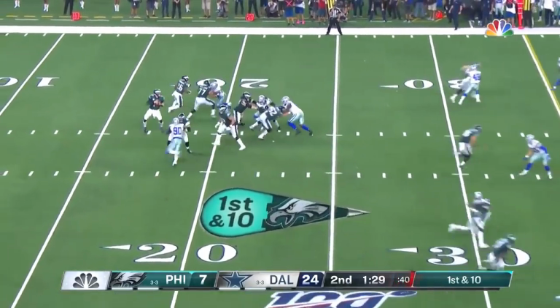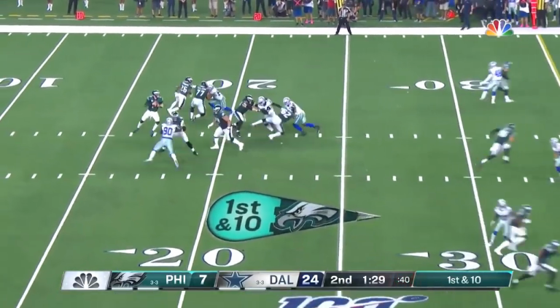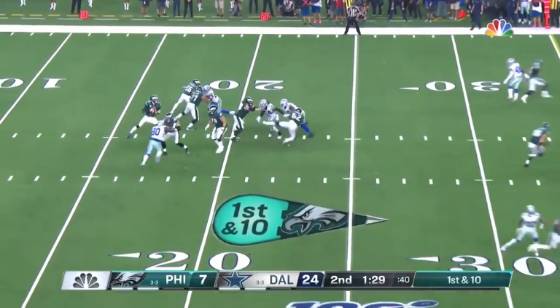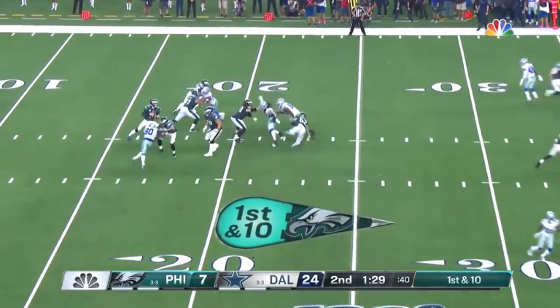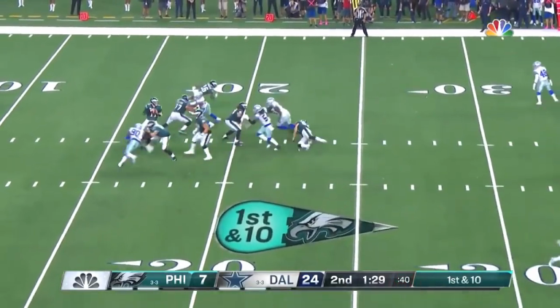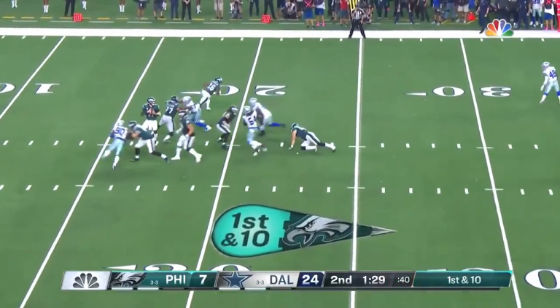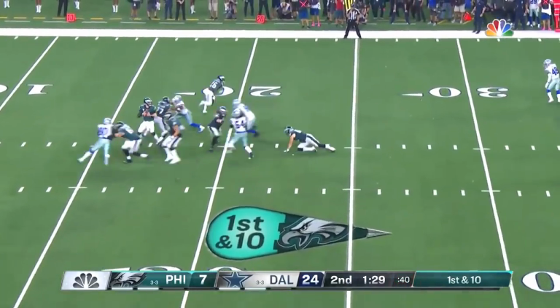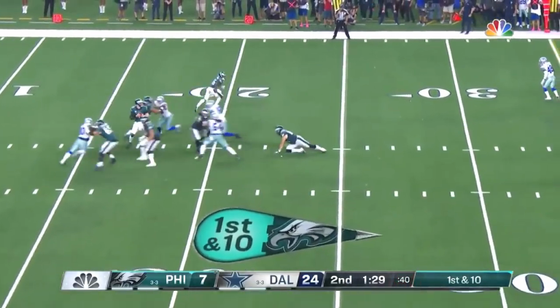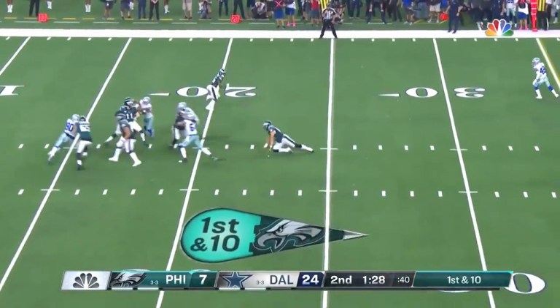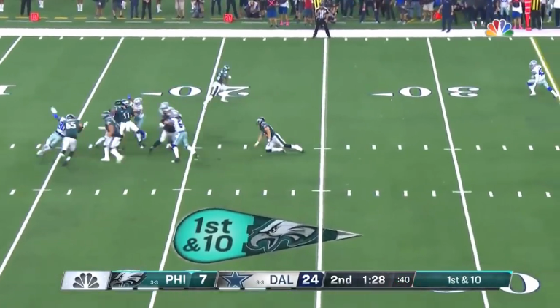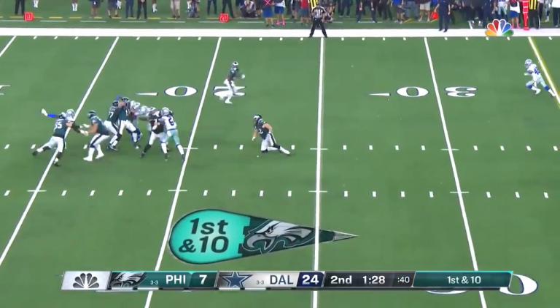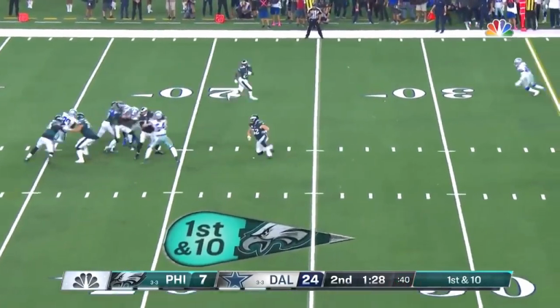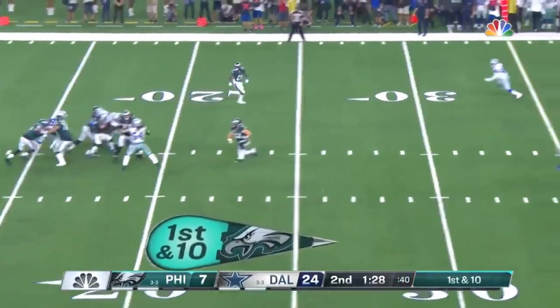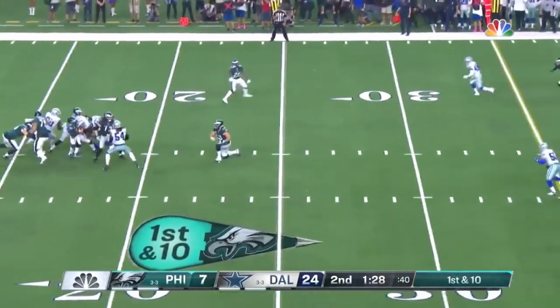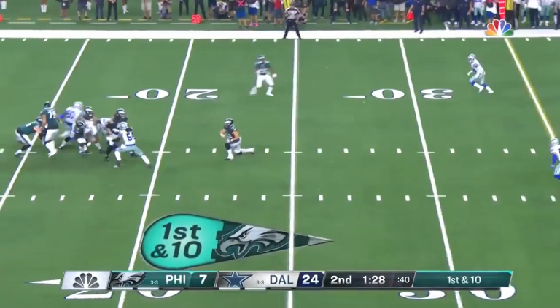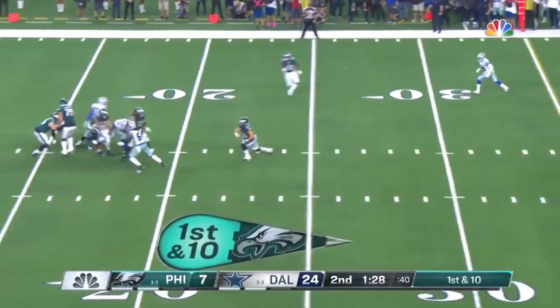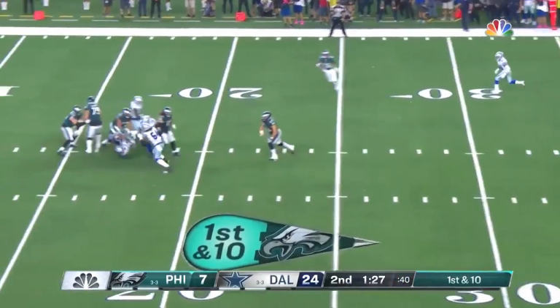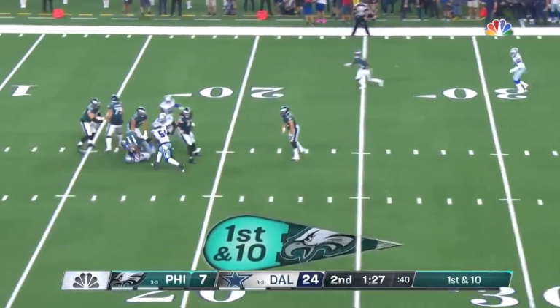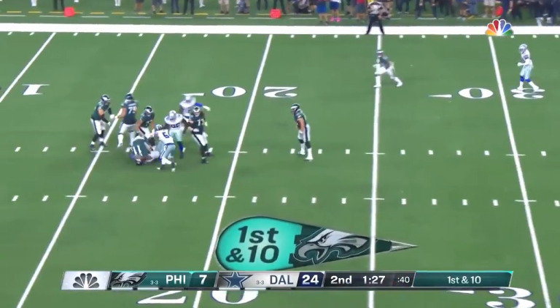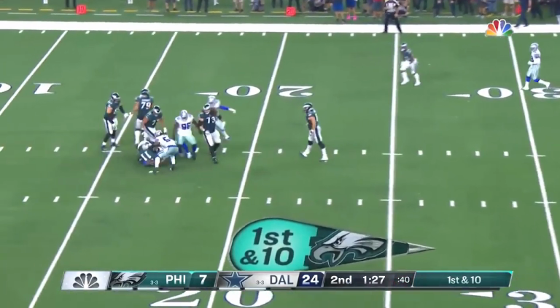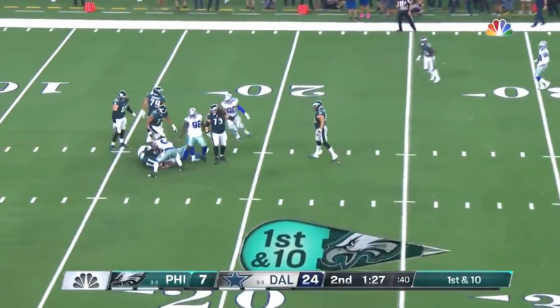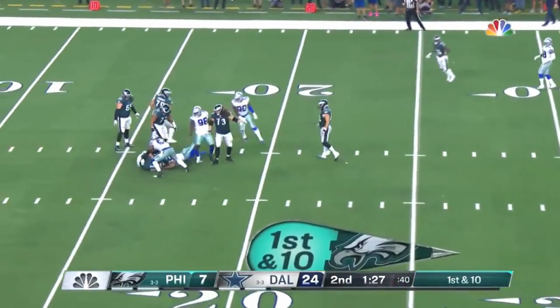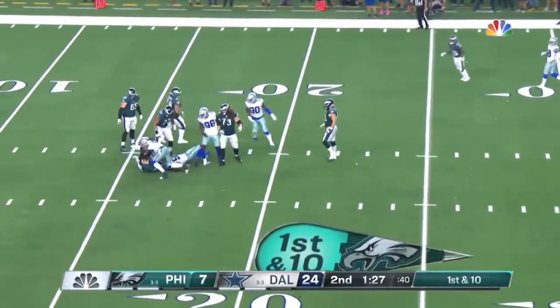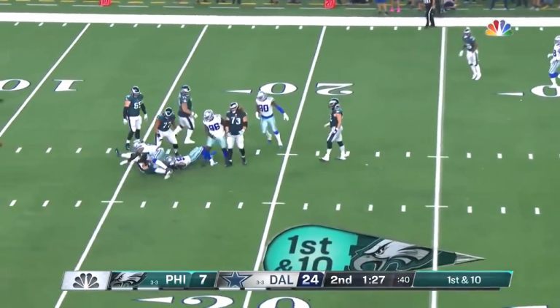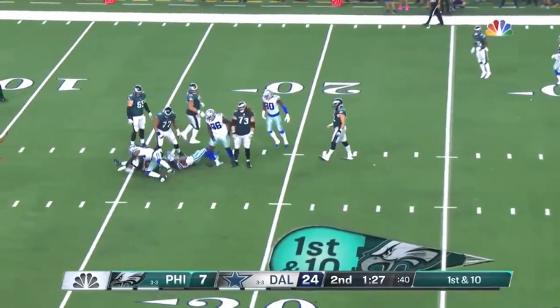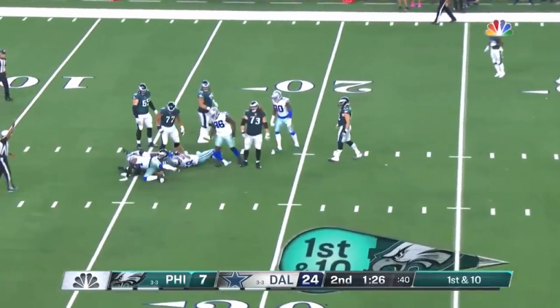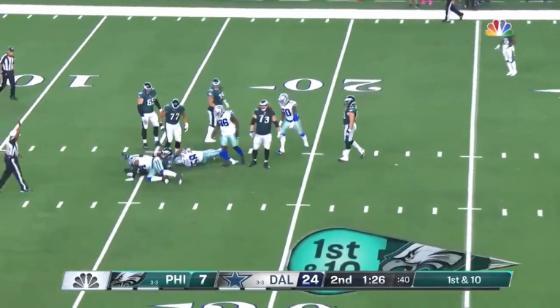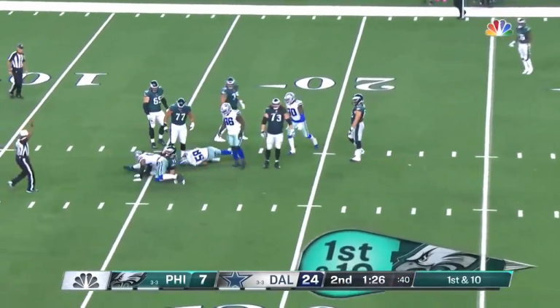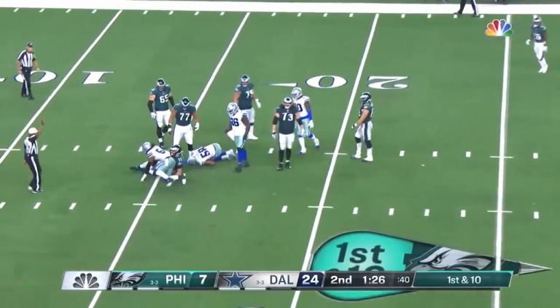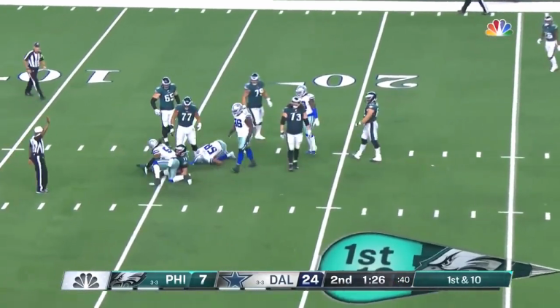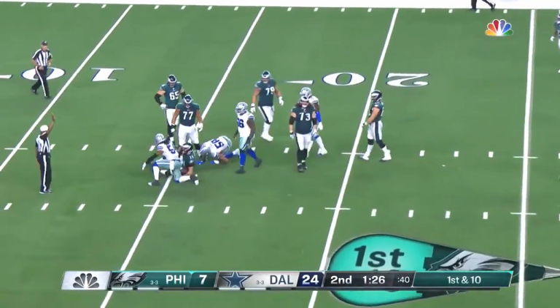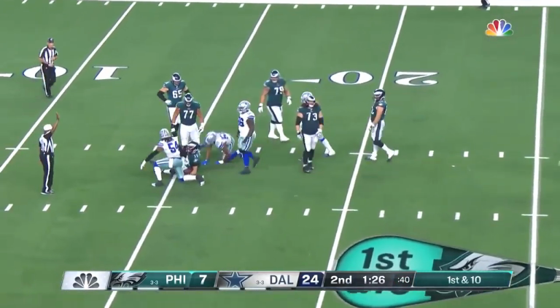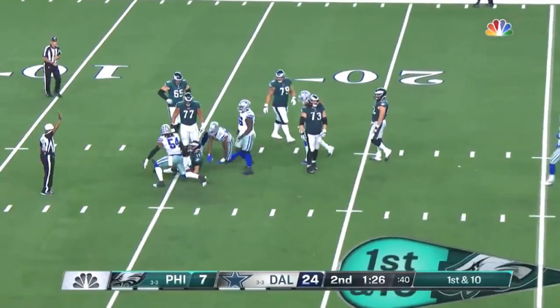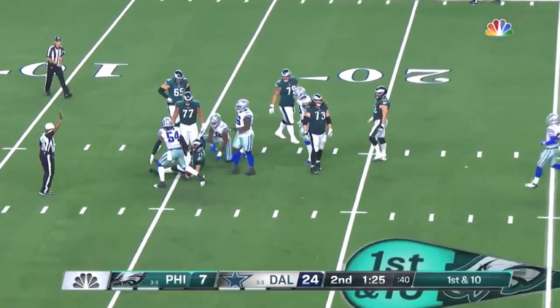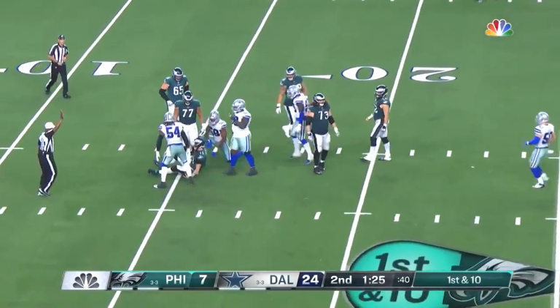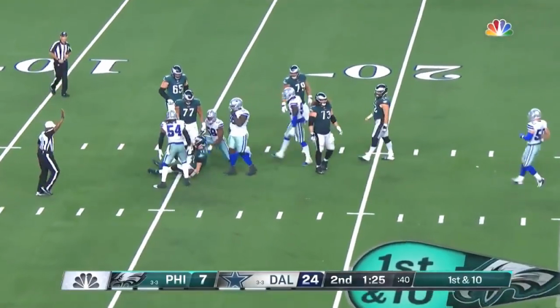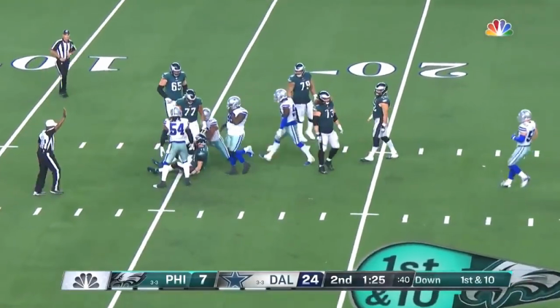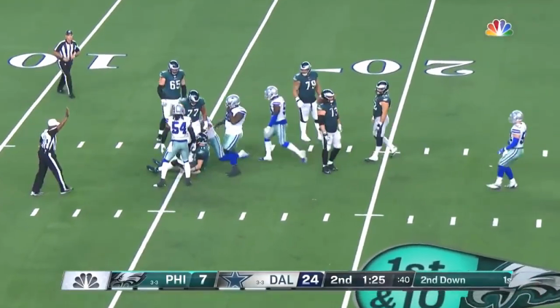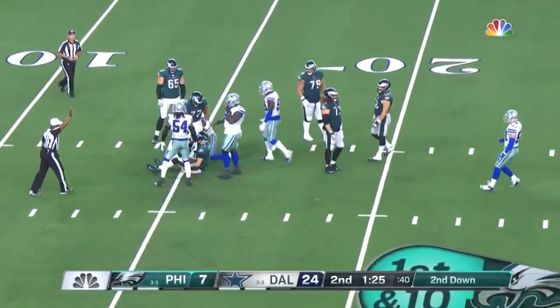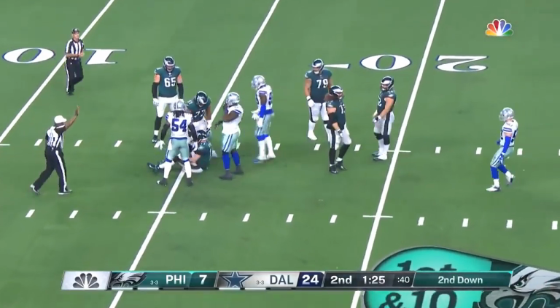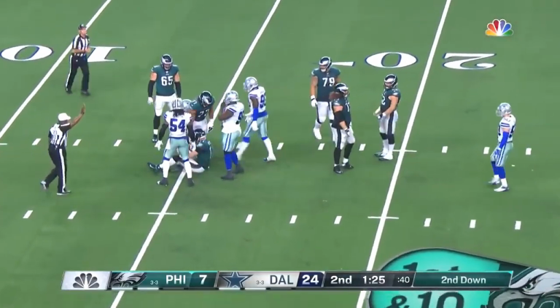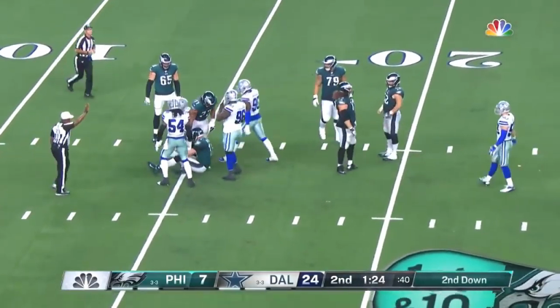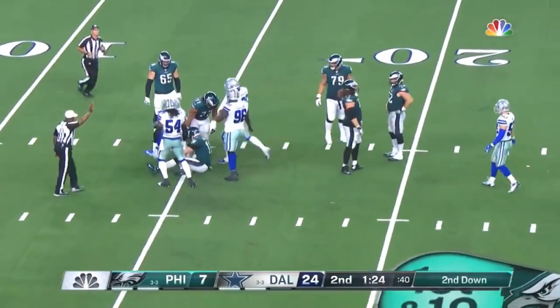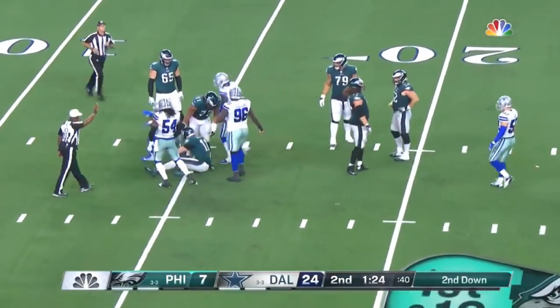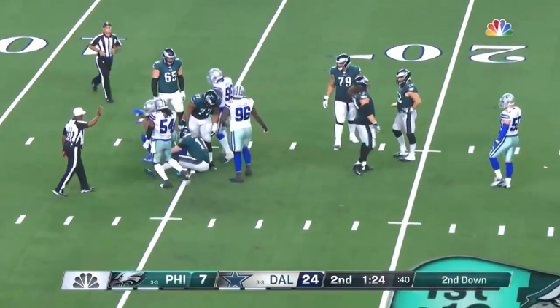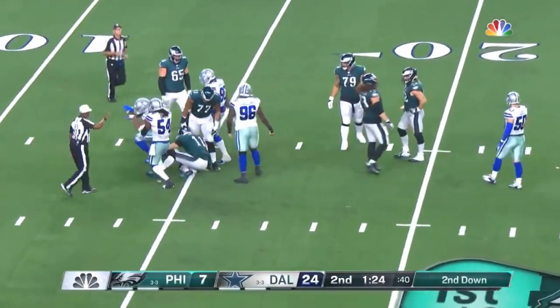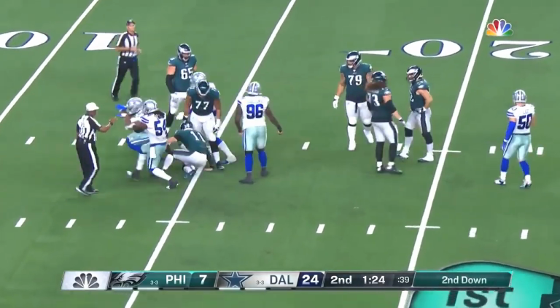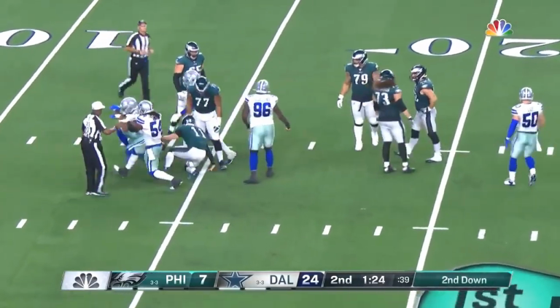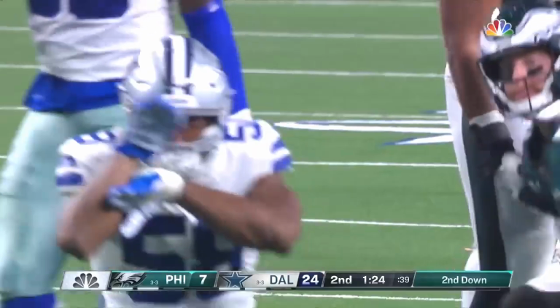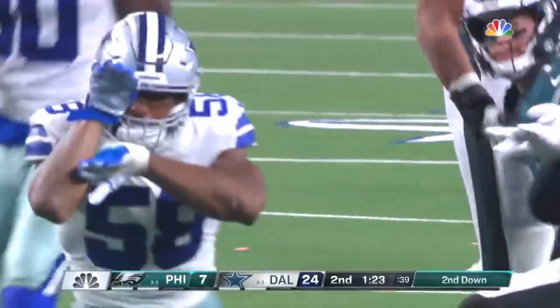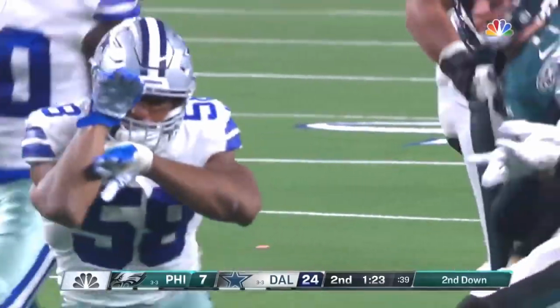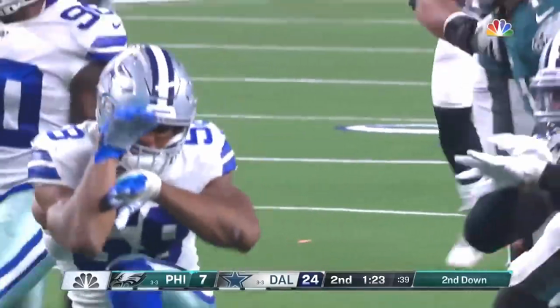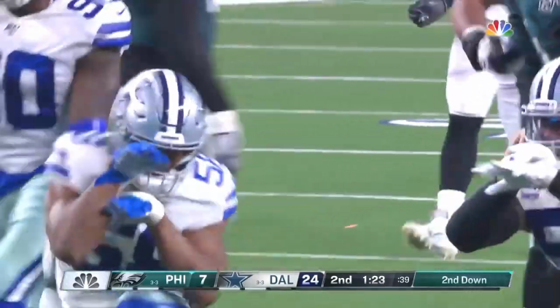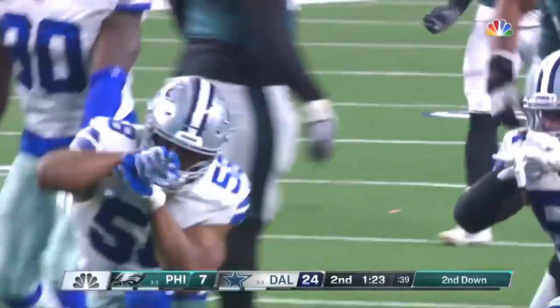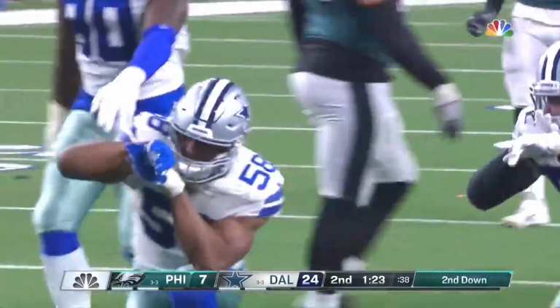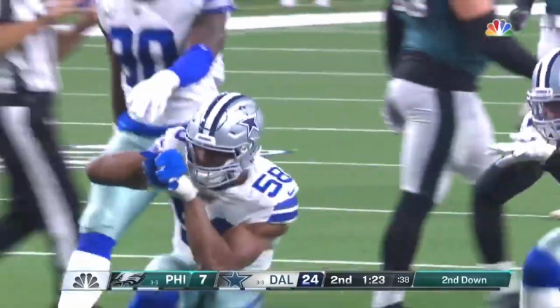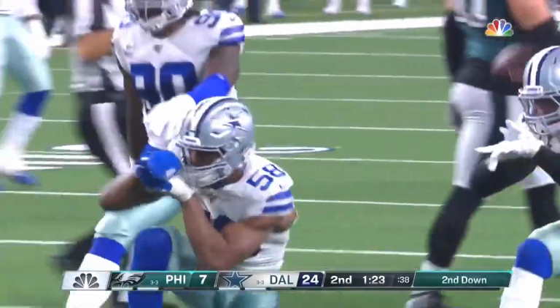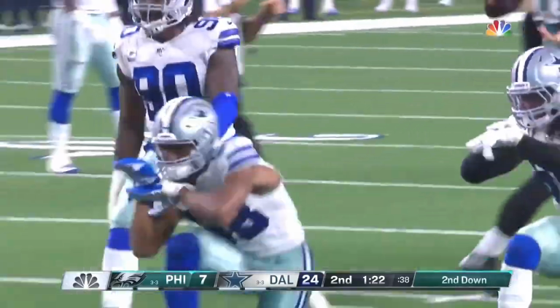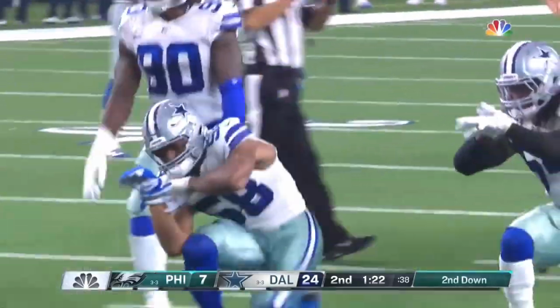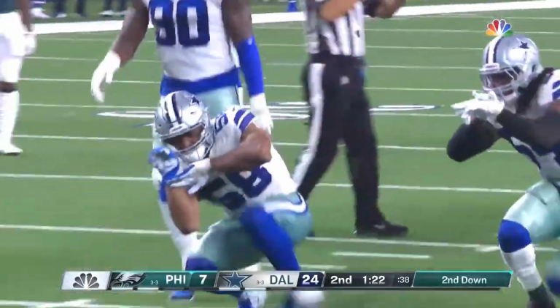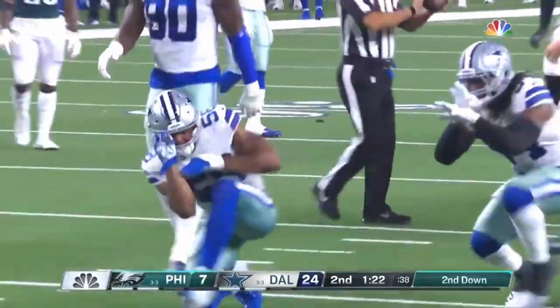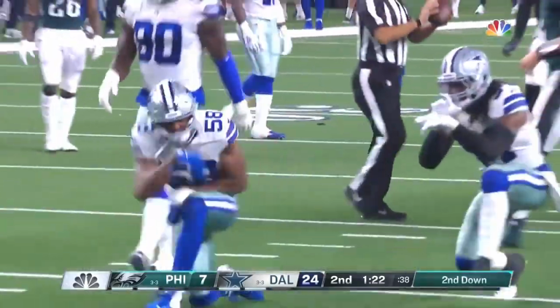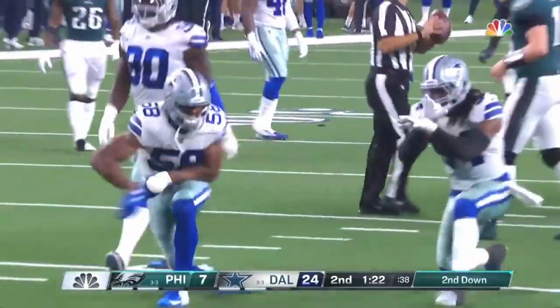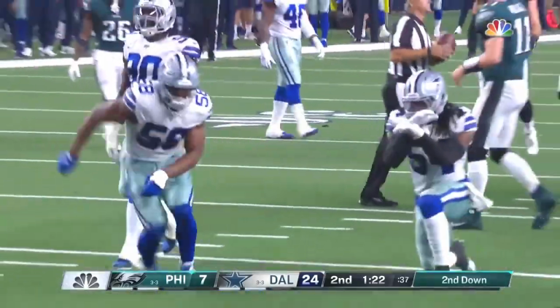From the 25 — and down goes Wentz! He held on to that one. Robert Quinn.